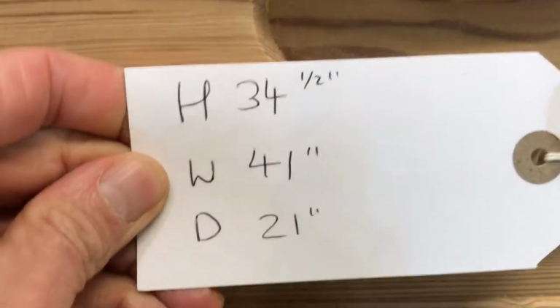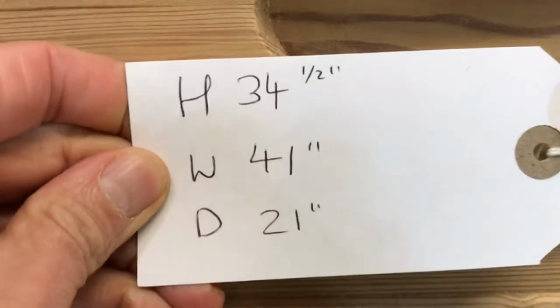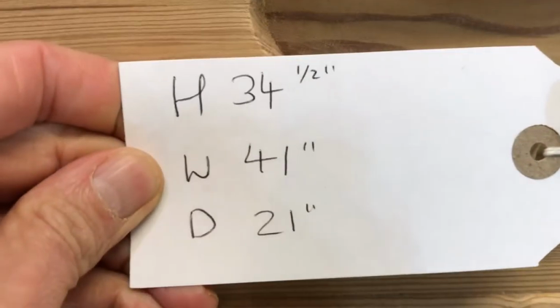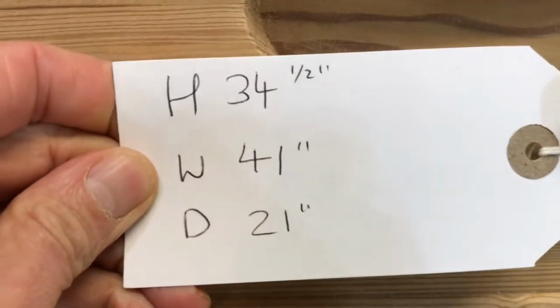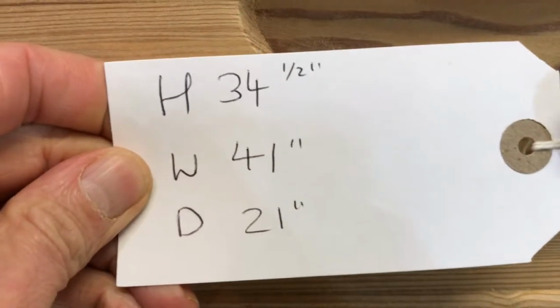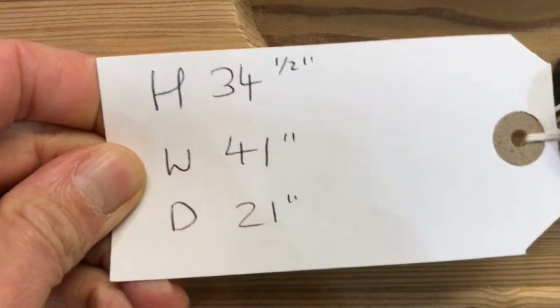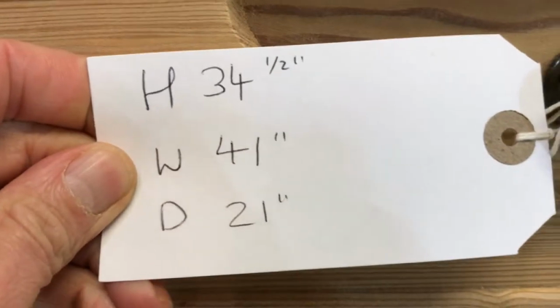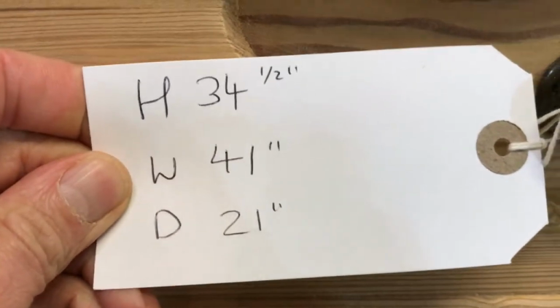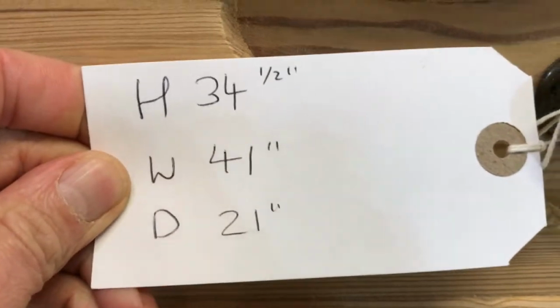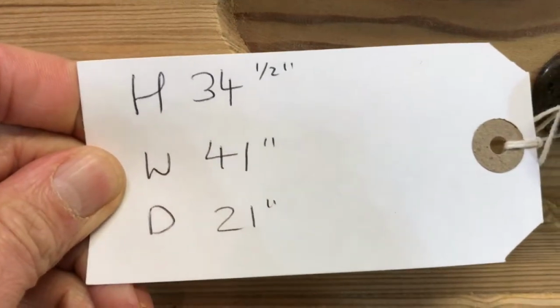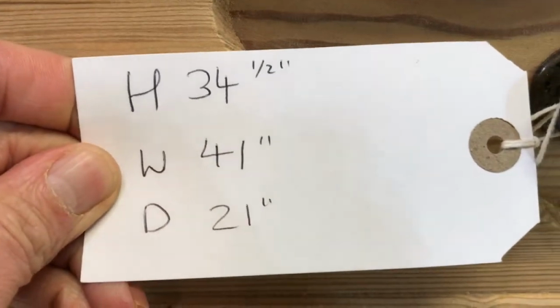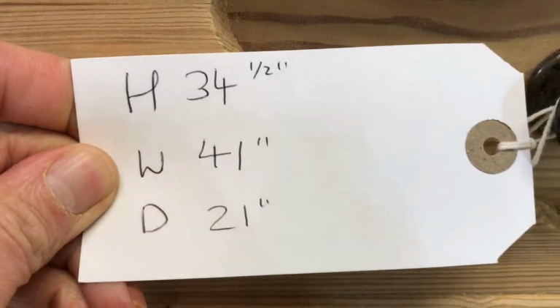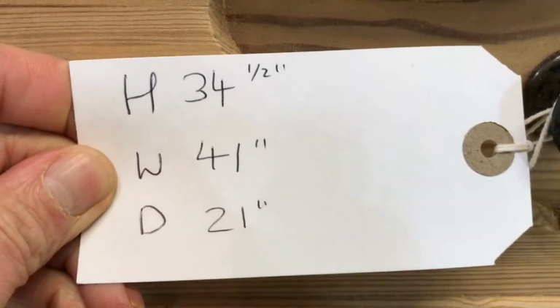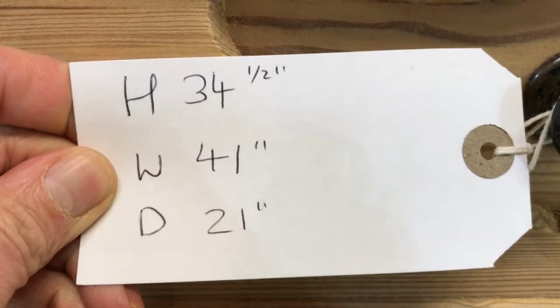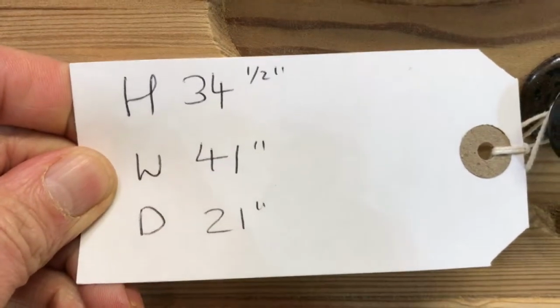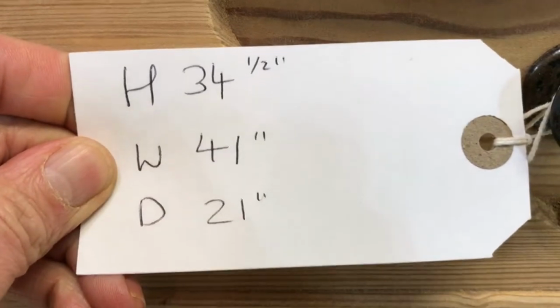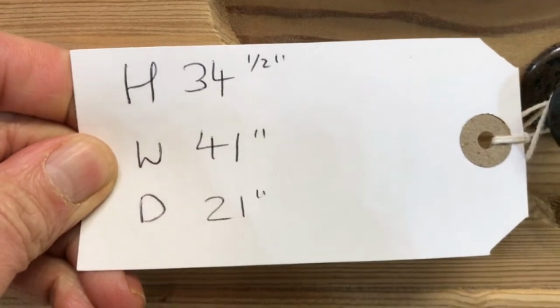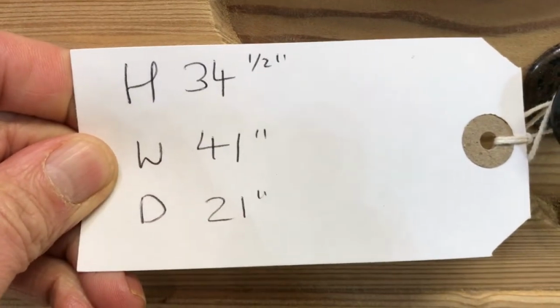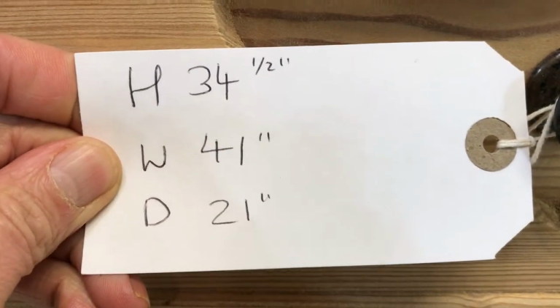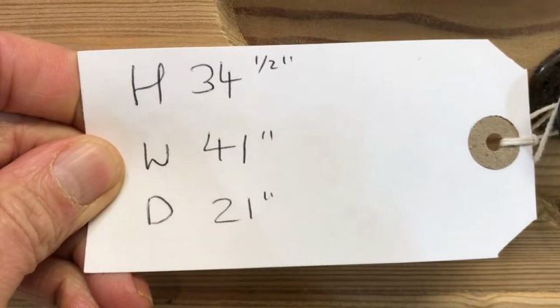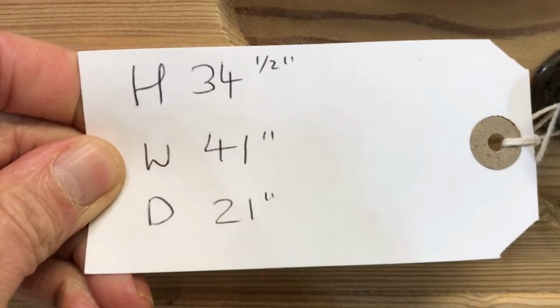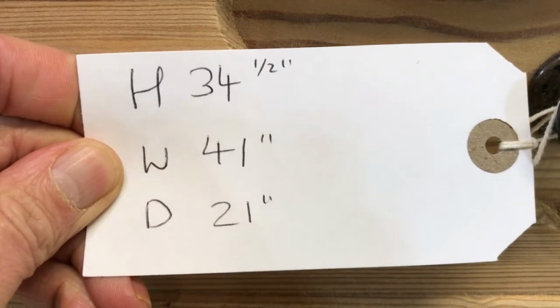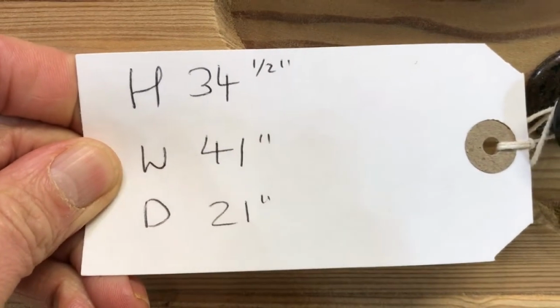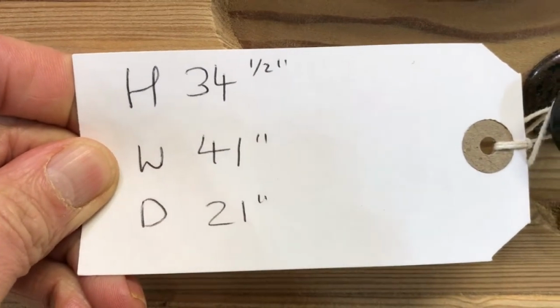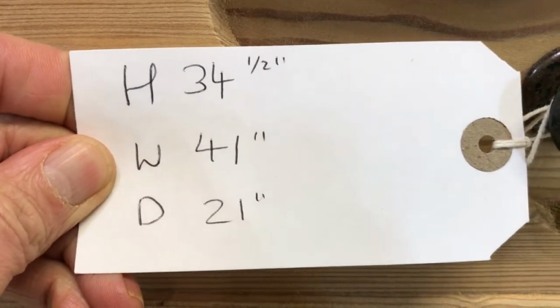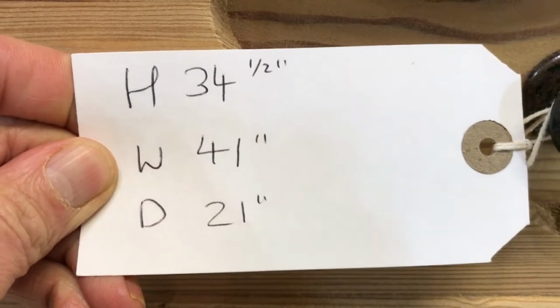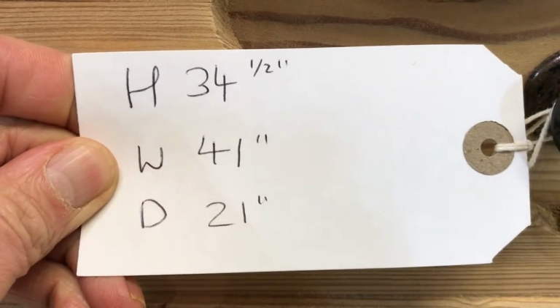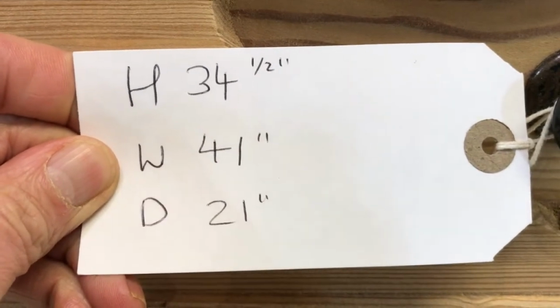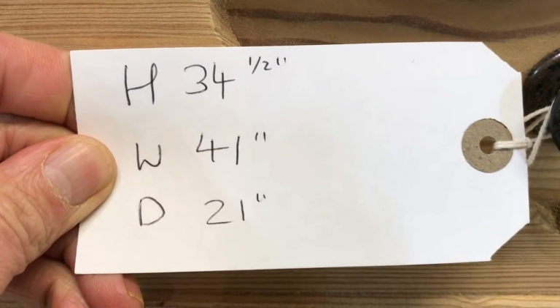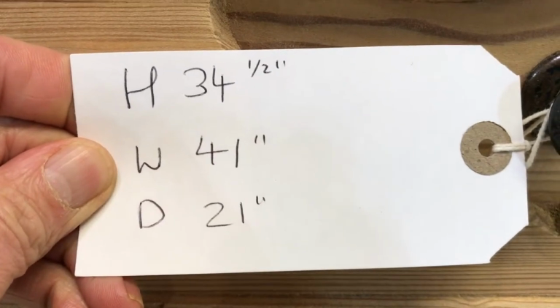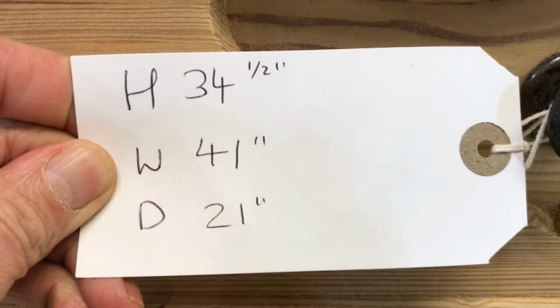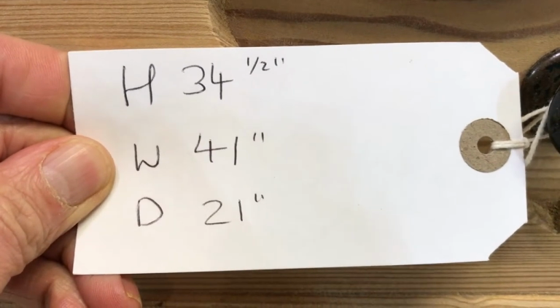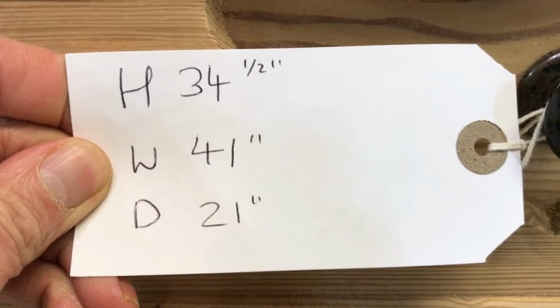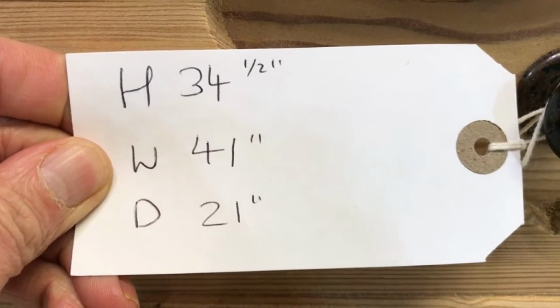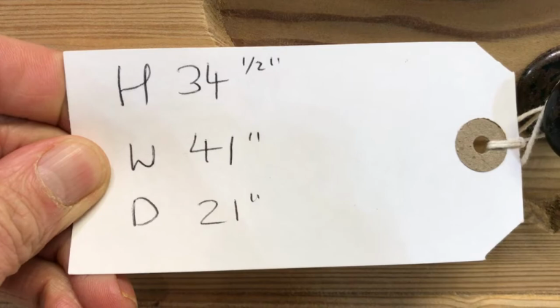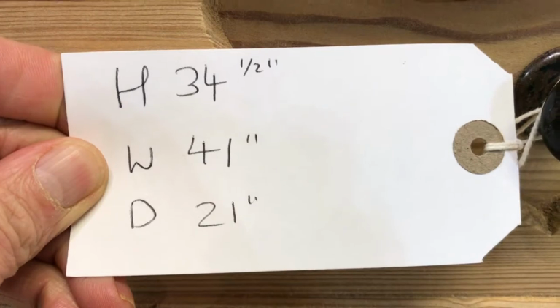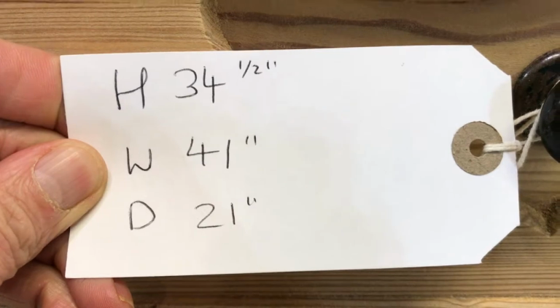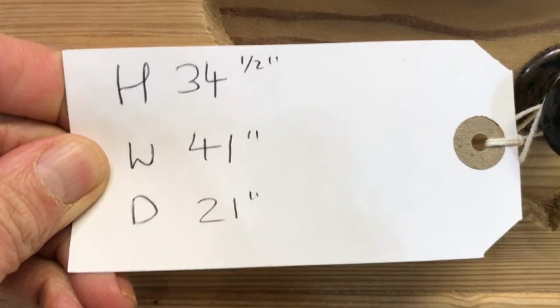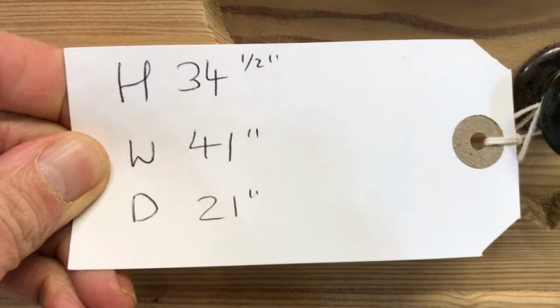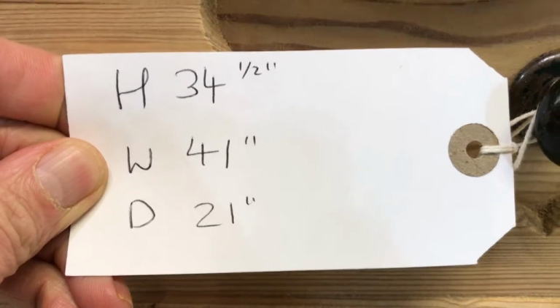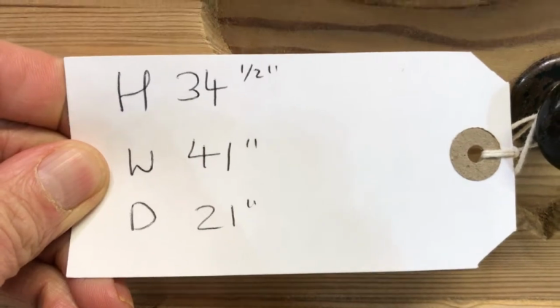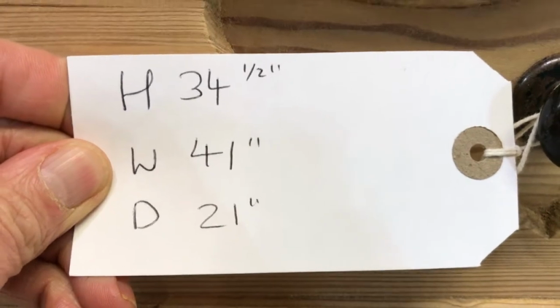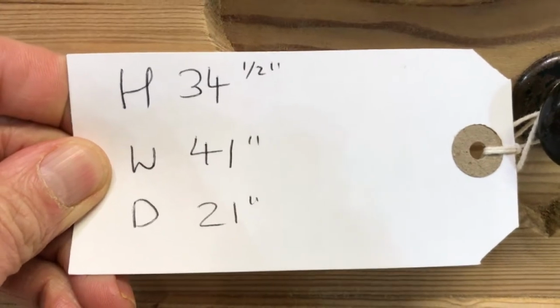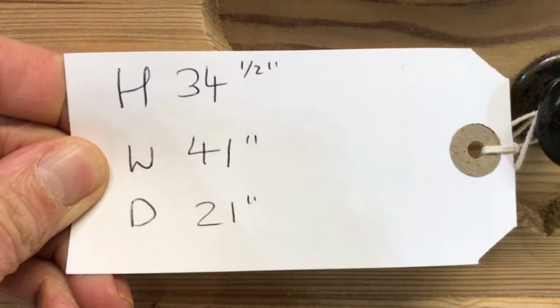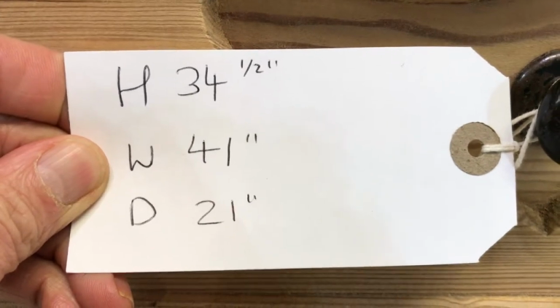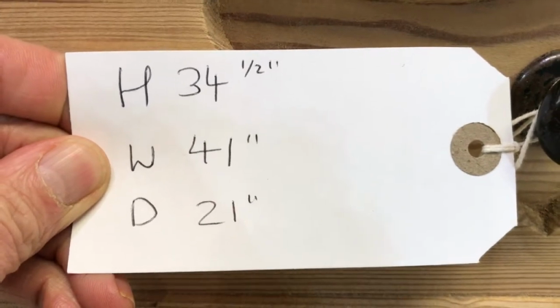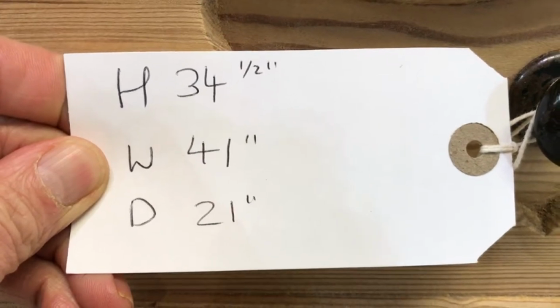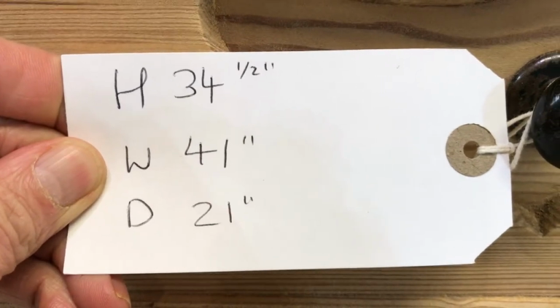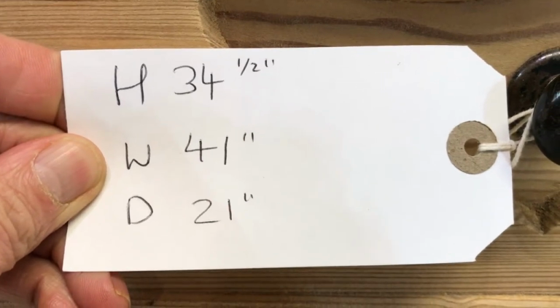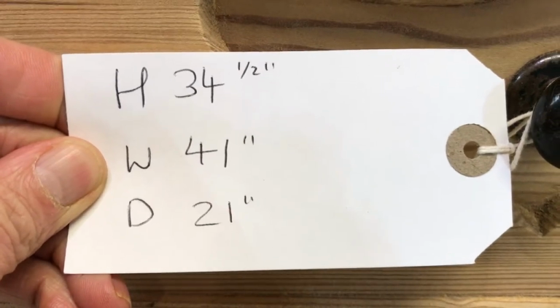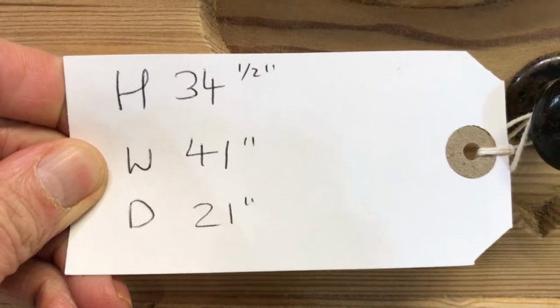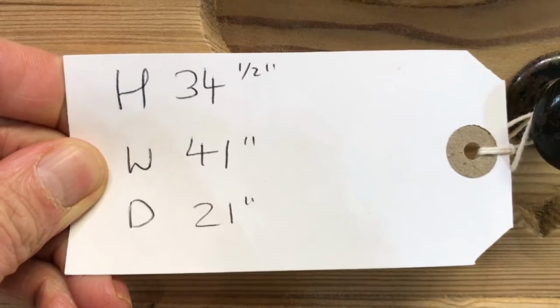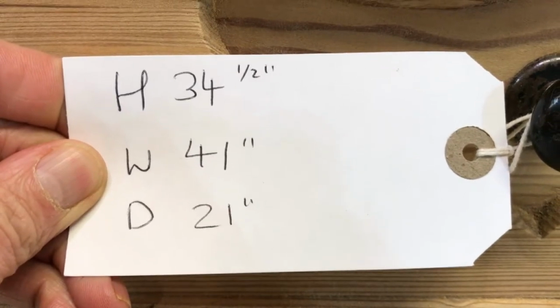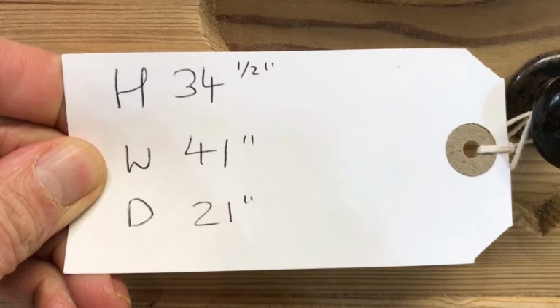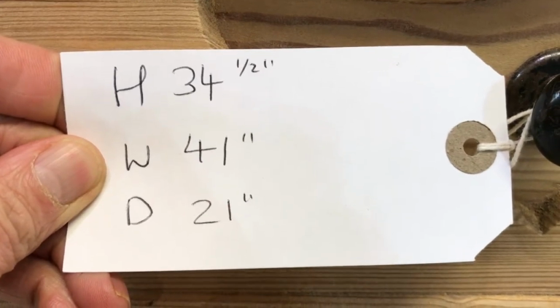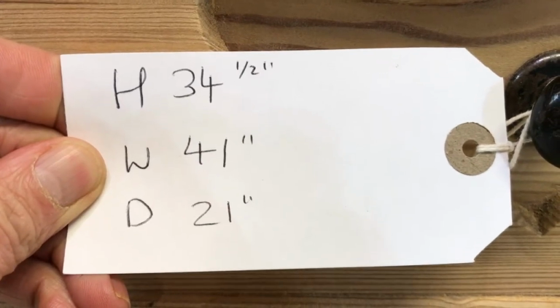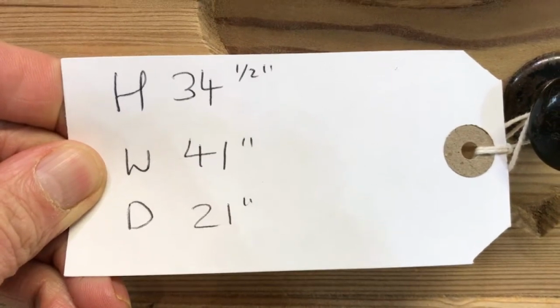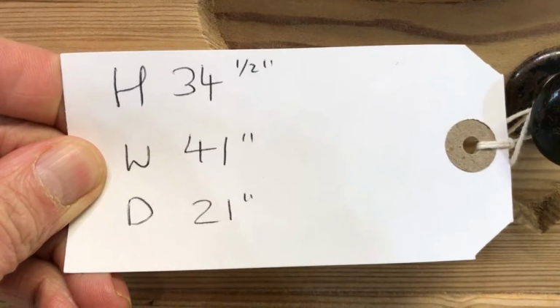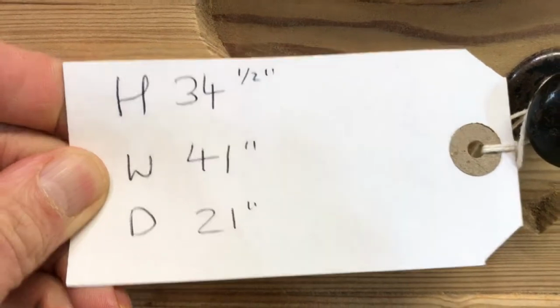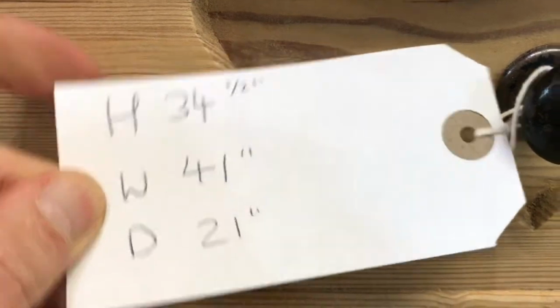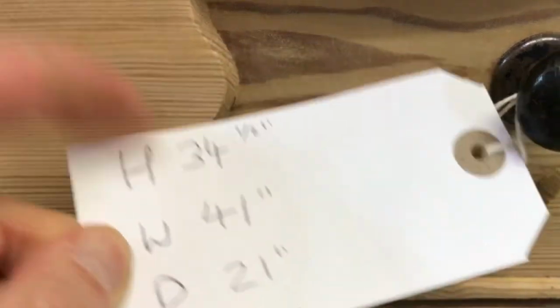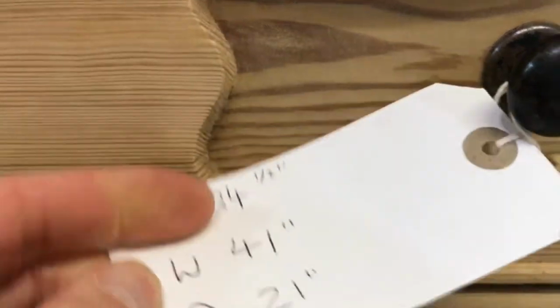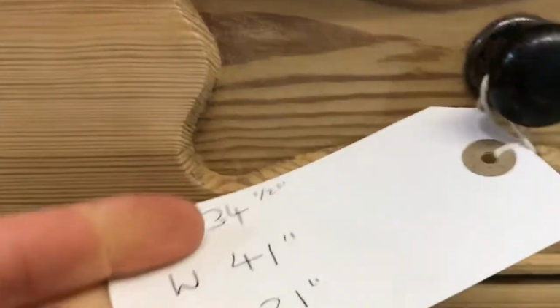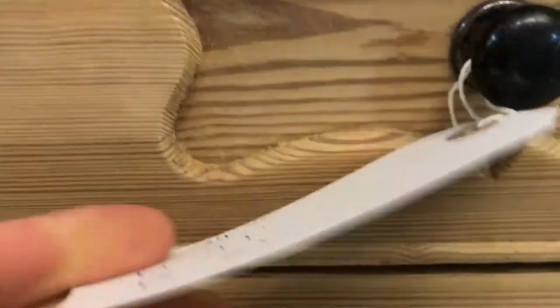The height is 34 and a half inches, the width 41 inches at the widest point, and at the deepest point it's 21 inches.